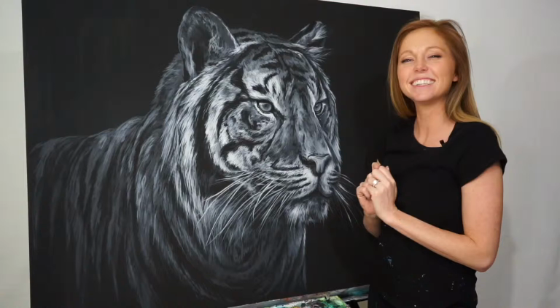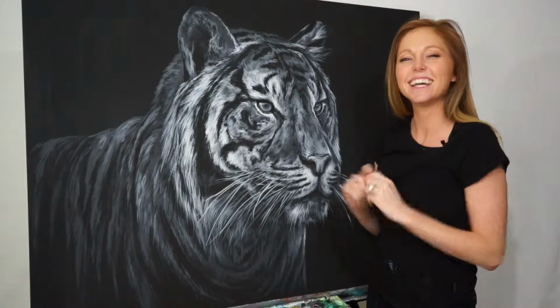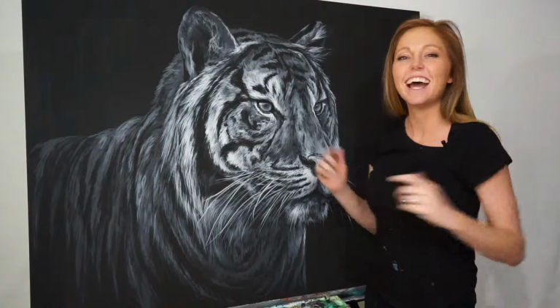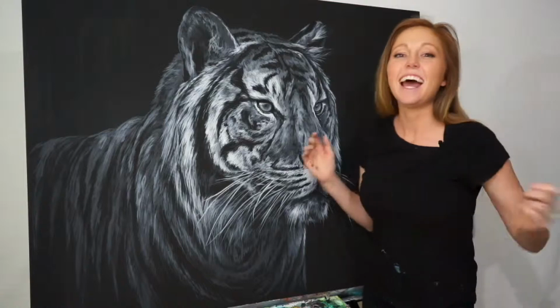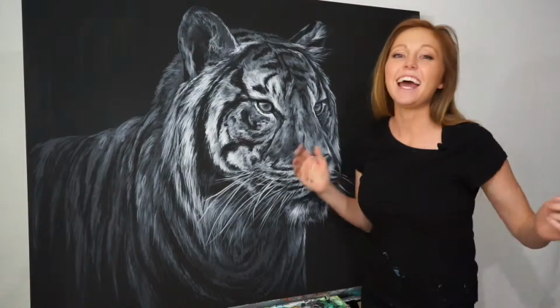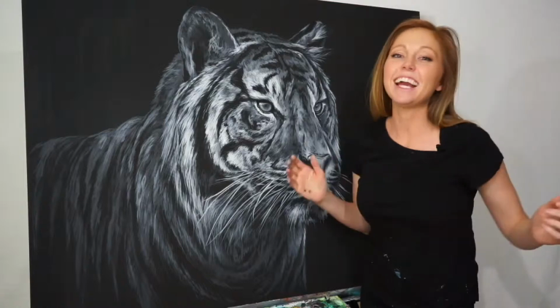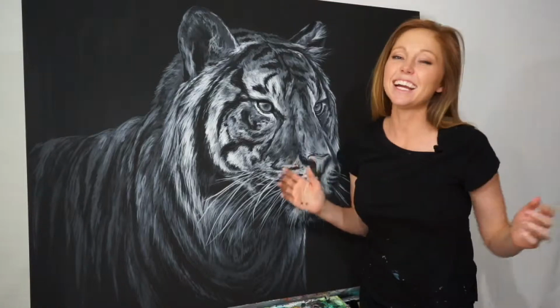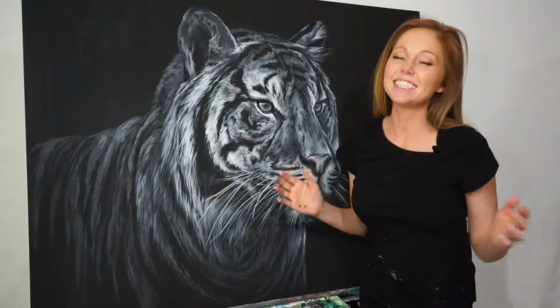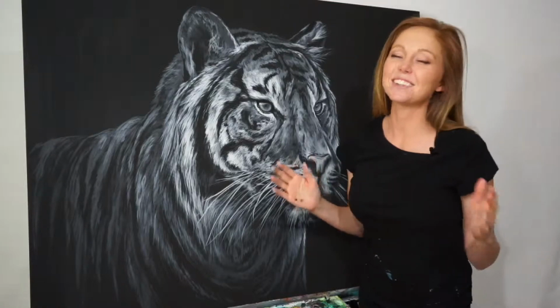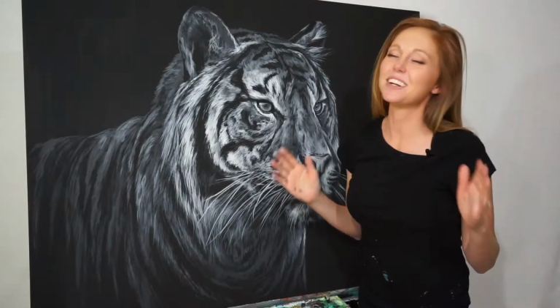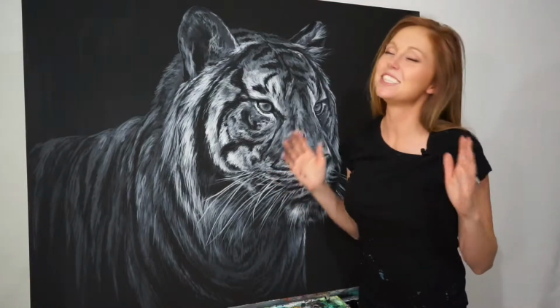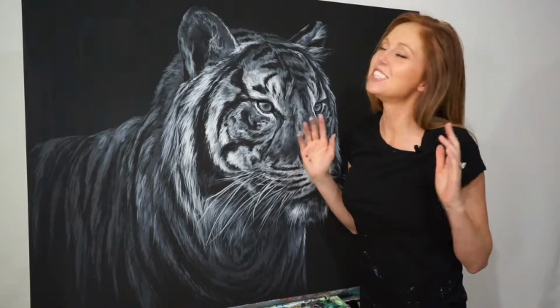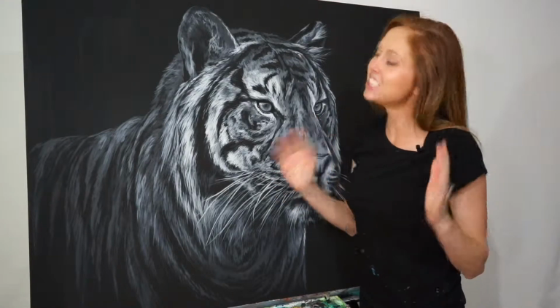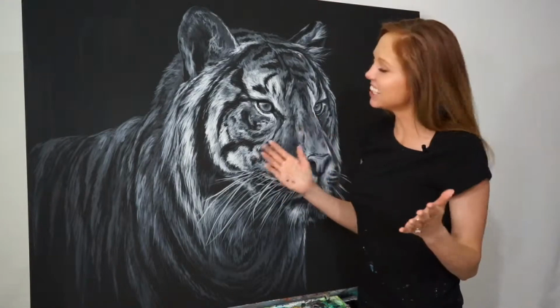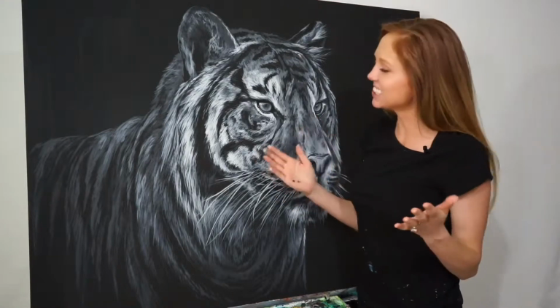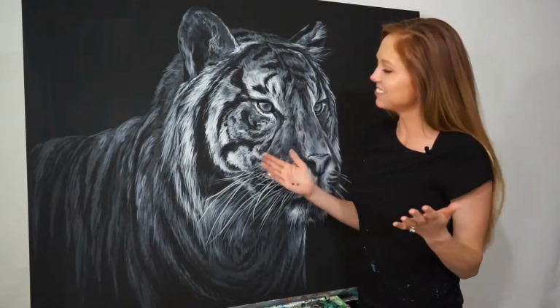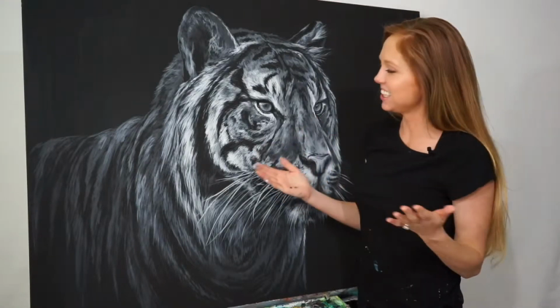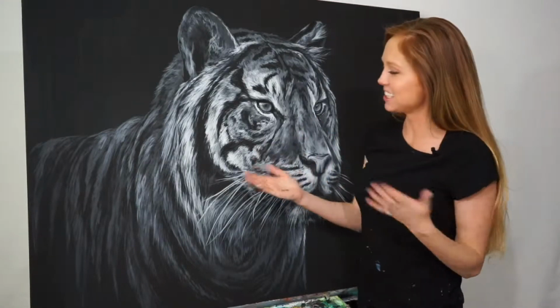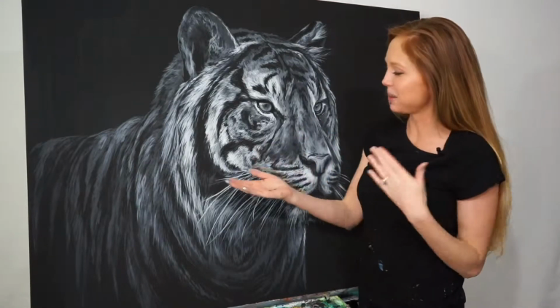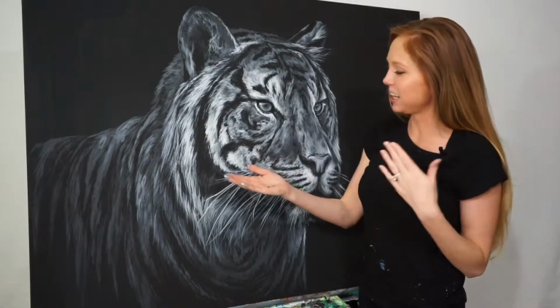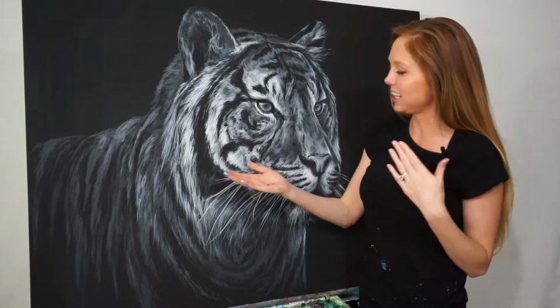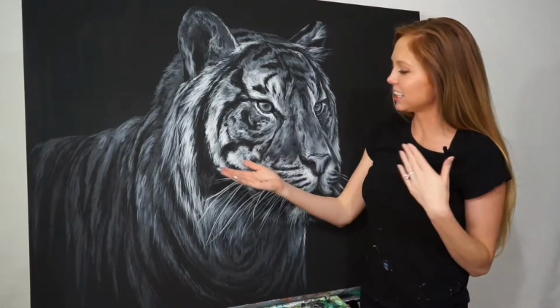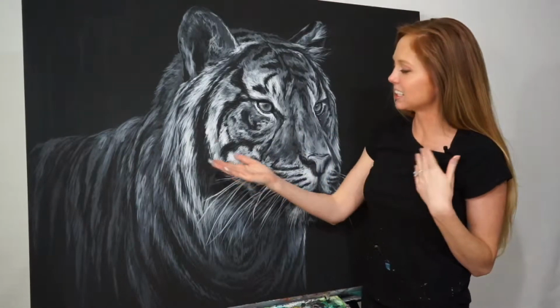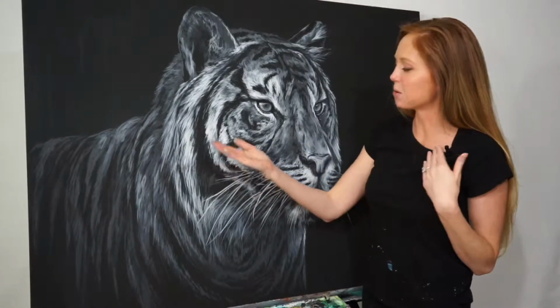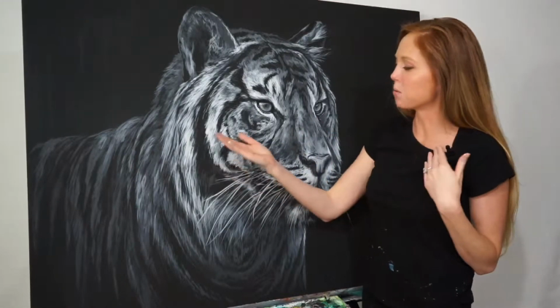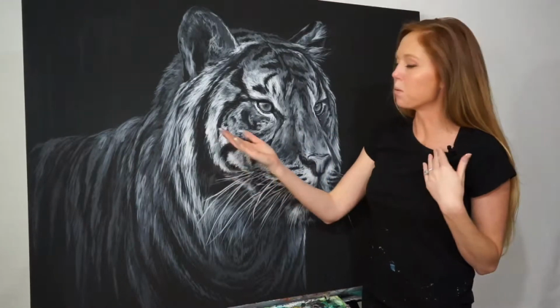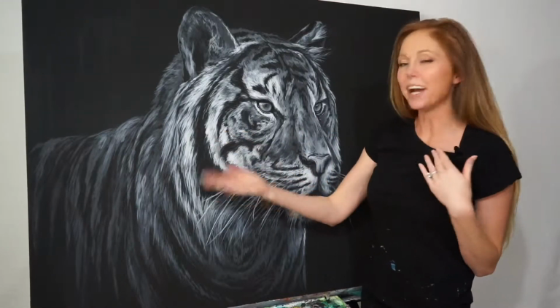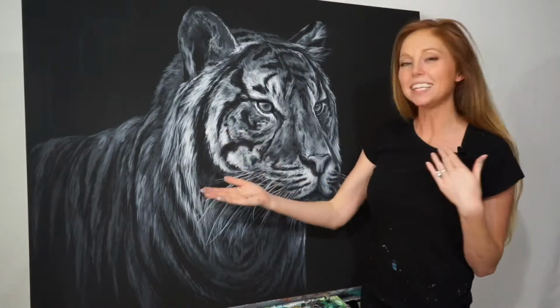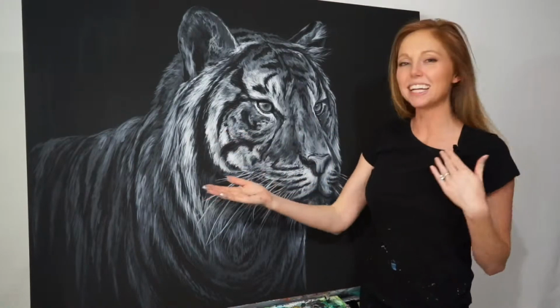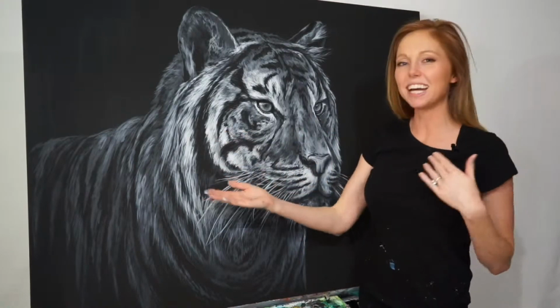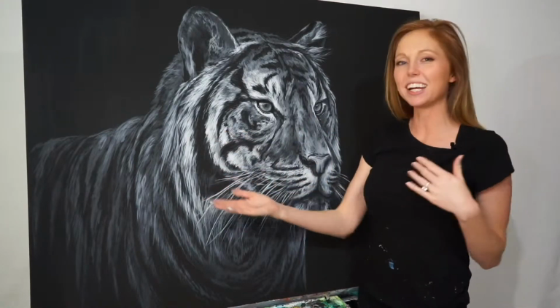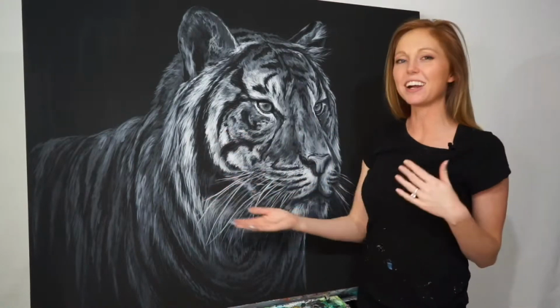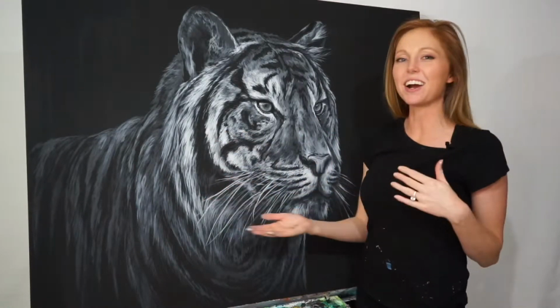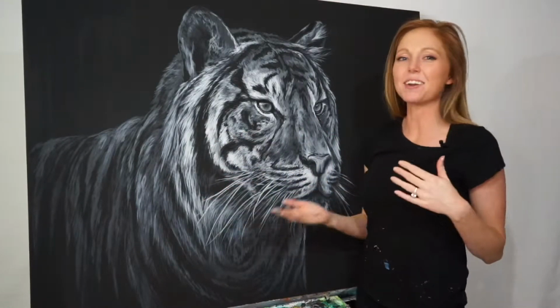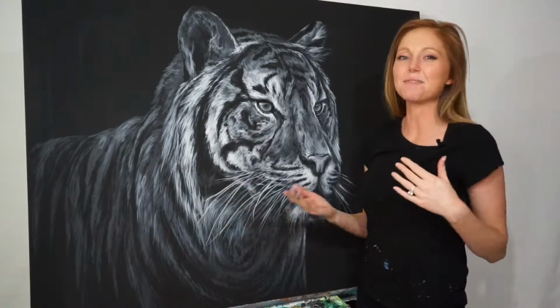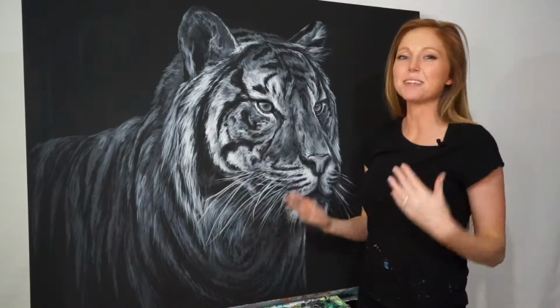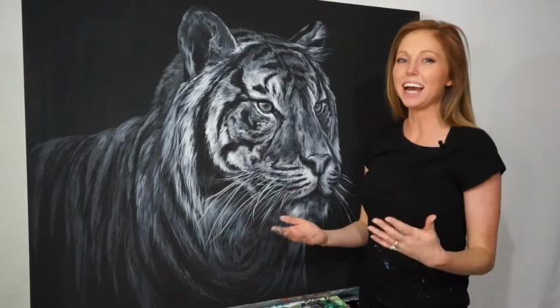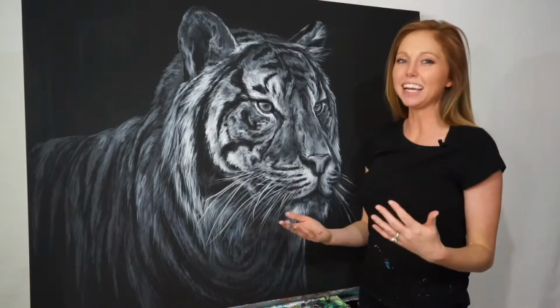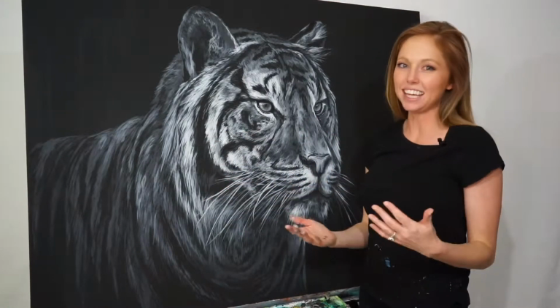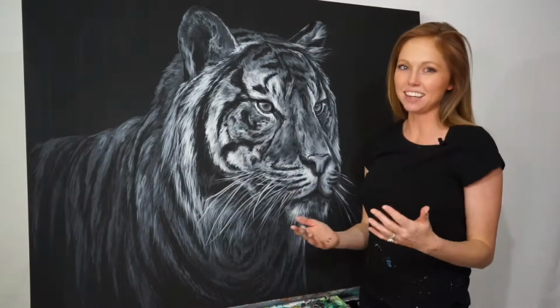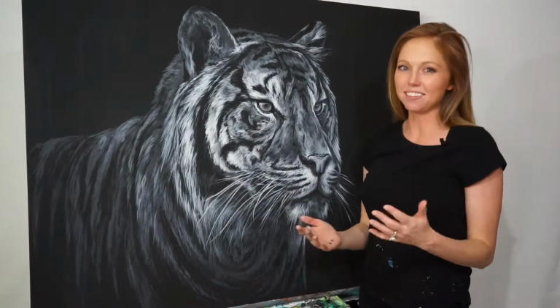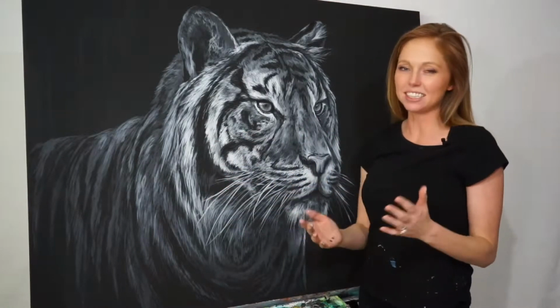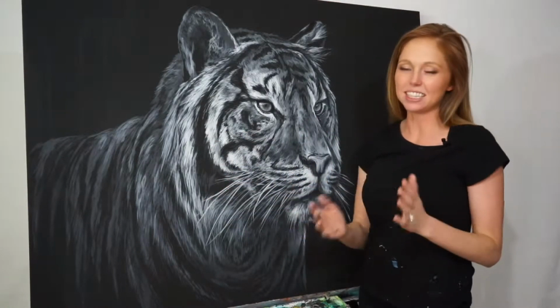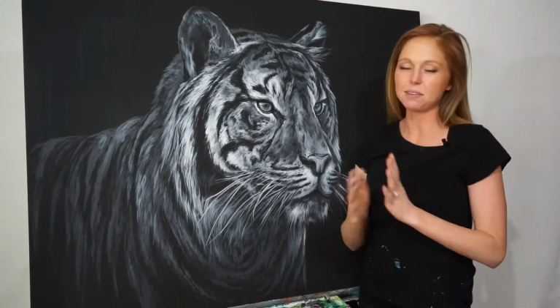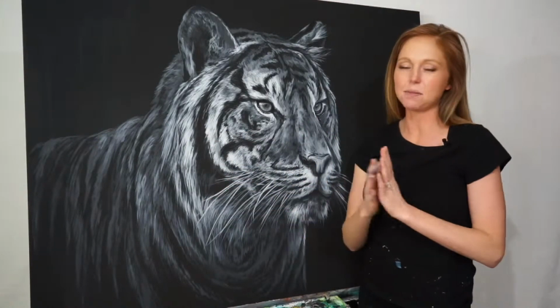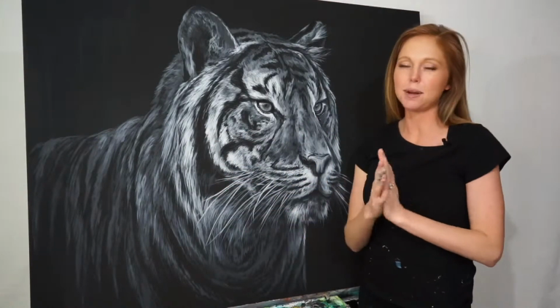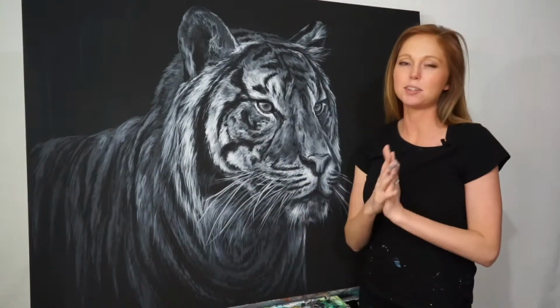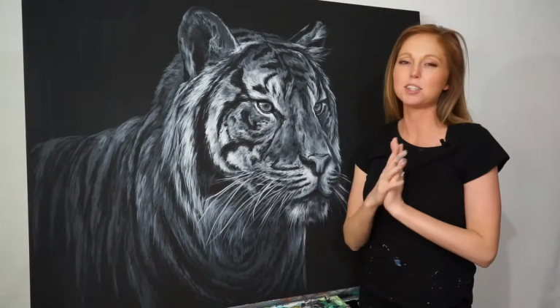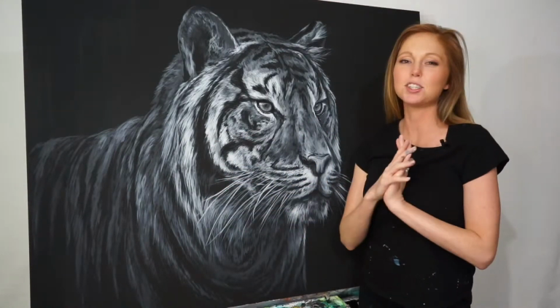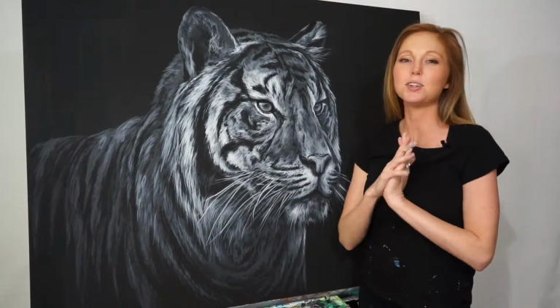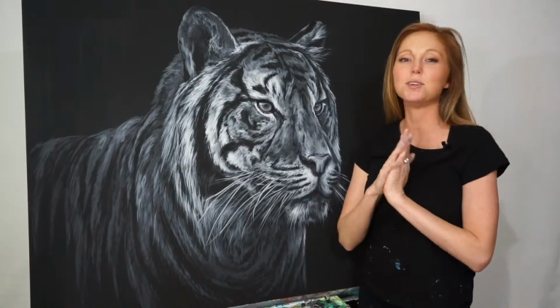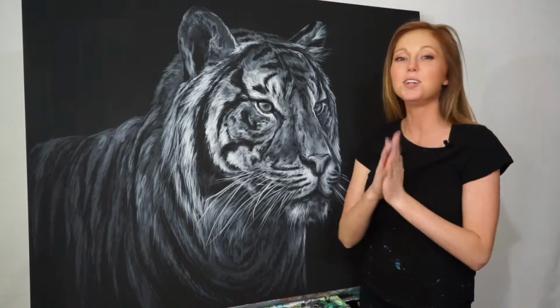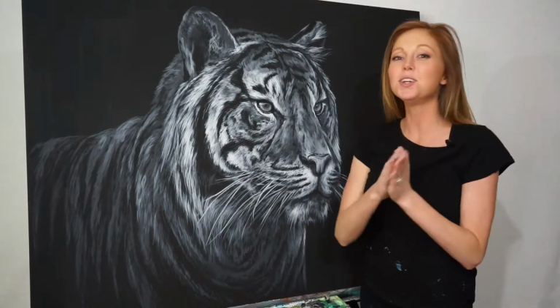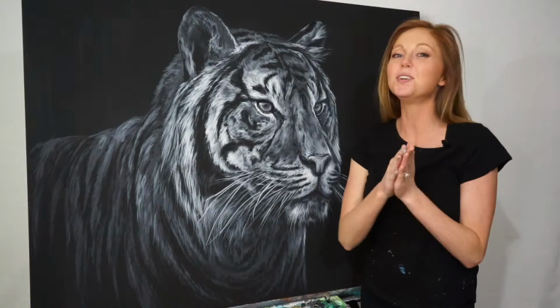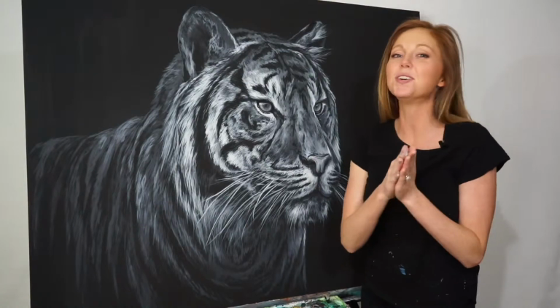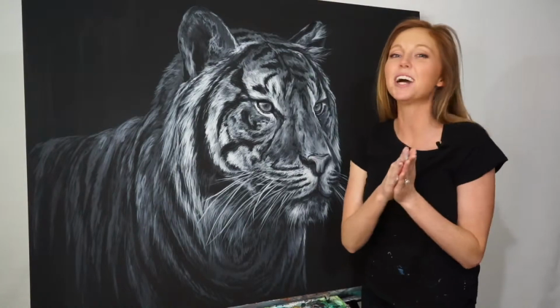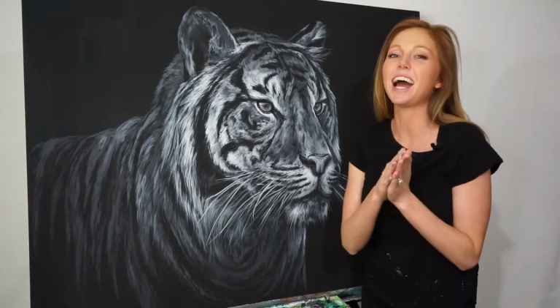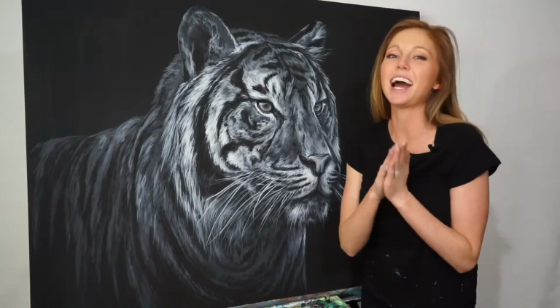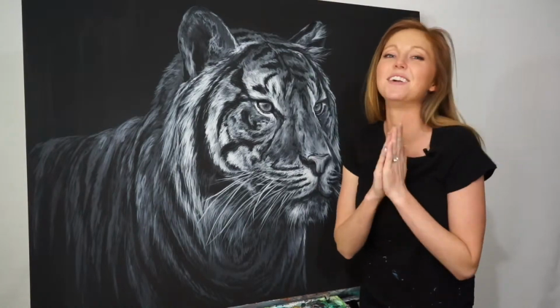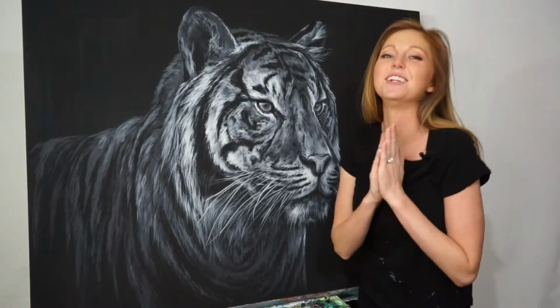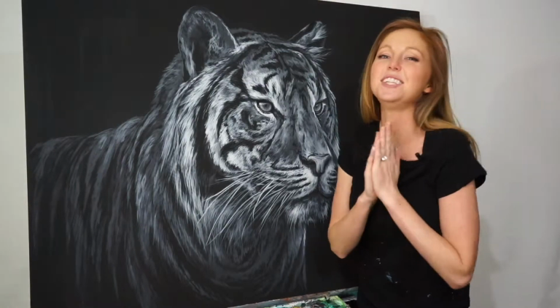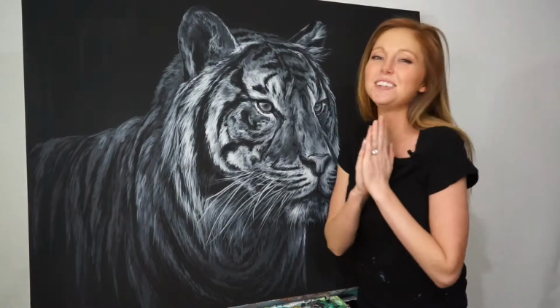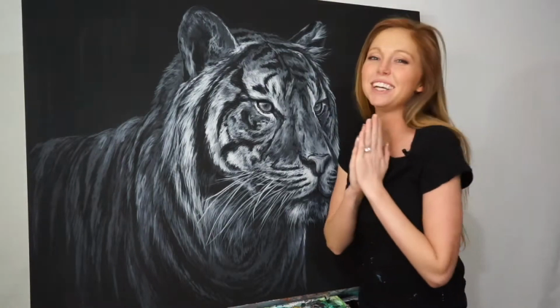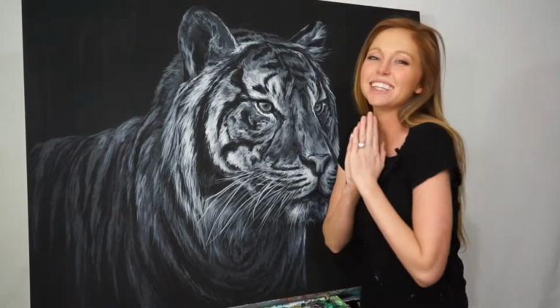Hey guys, I just finished painting a white tiger on a black canvas and I'm about to show you how to do it.